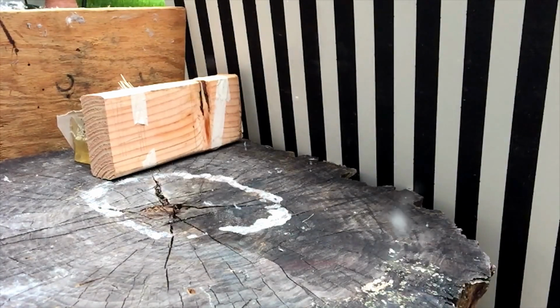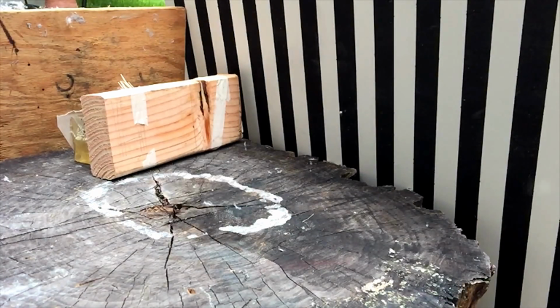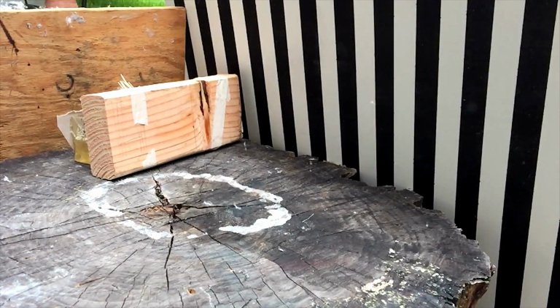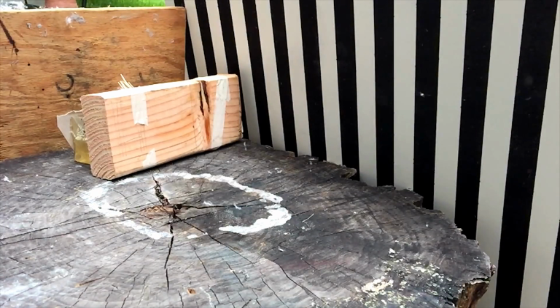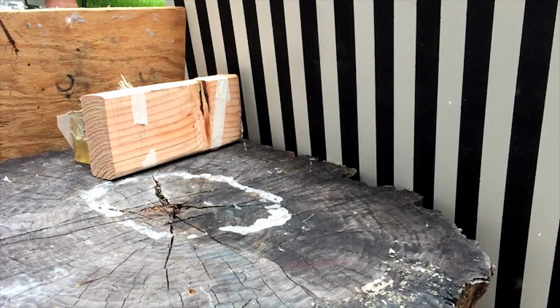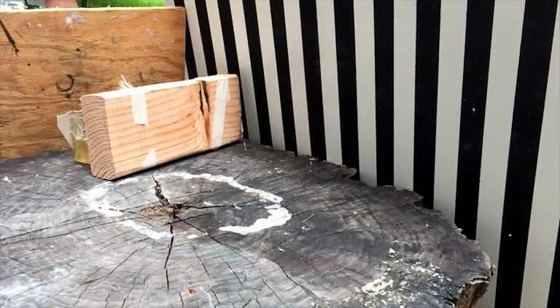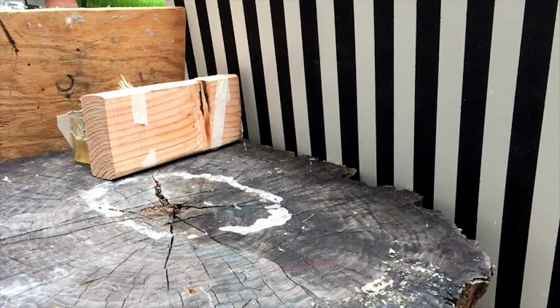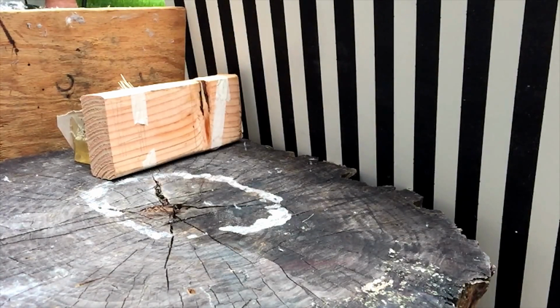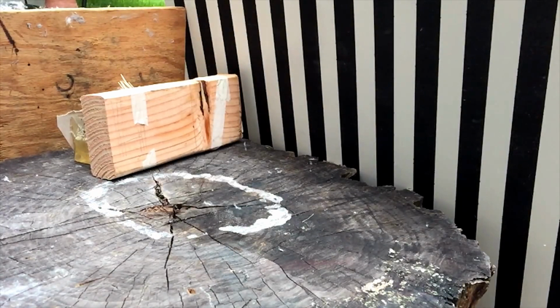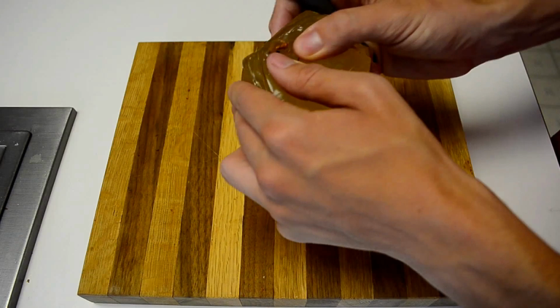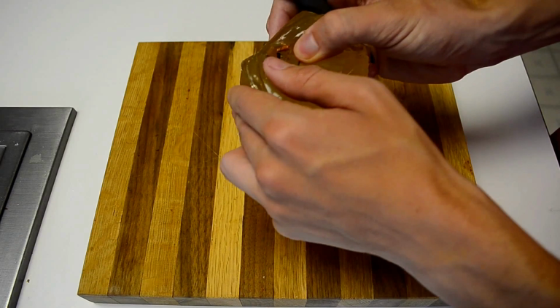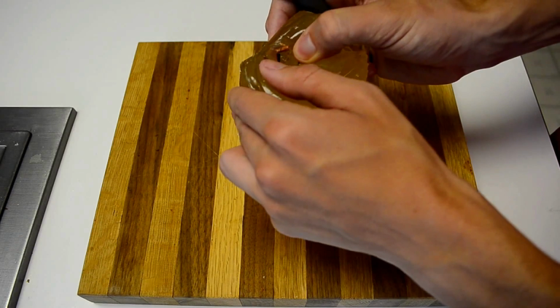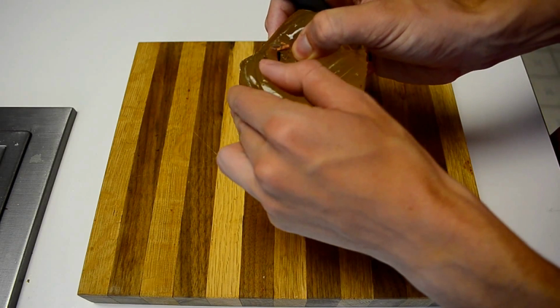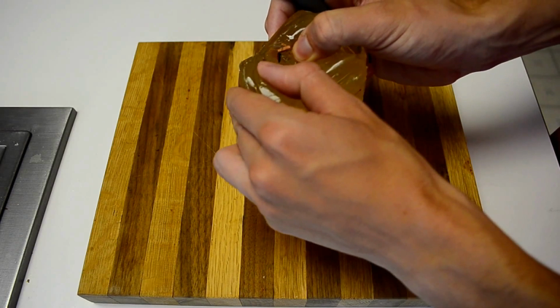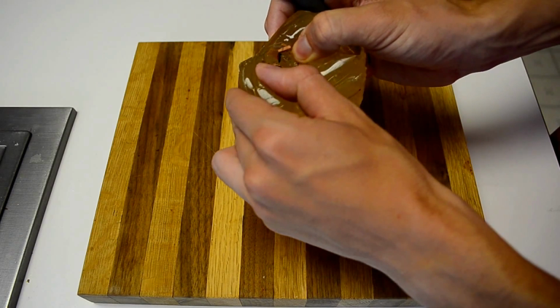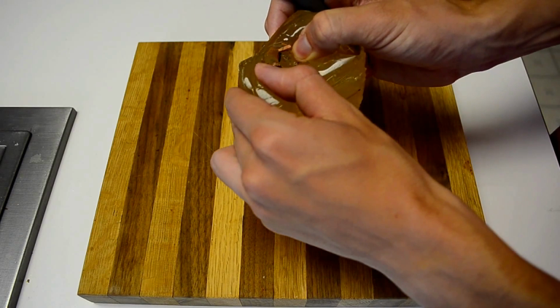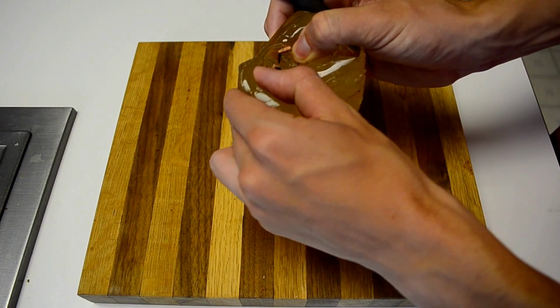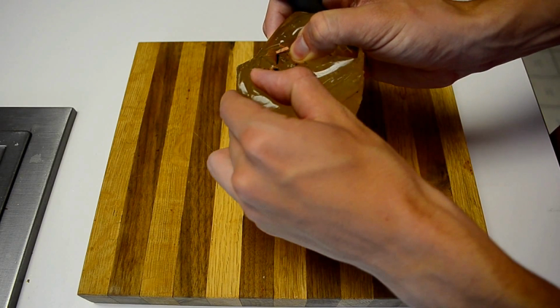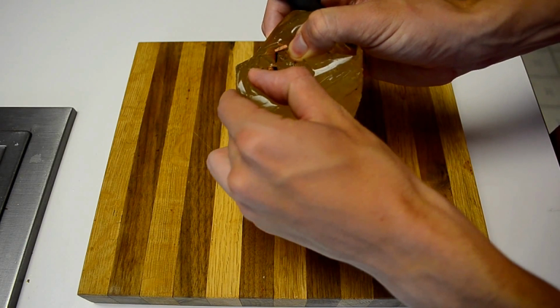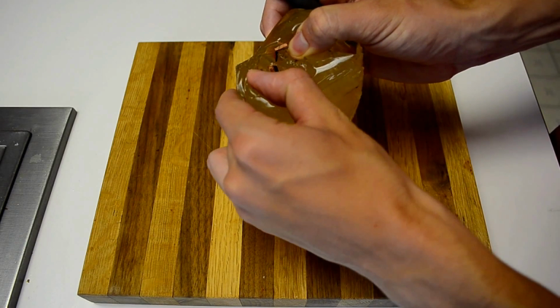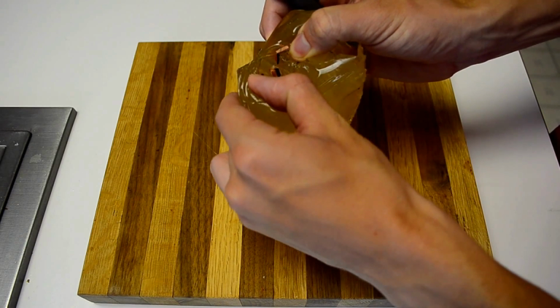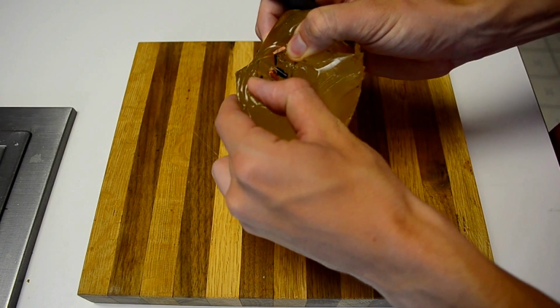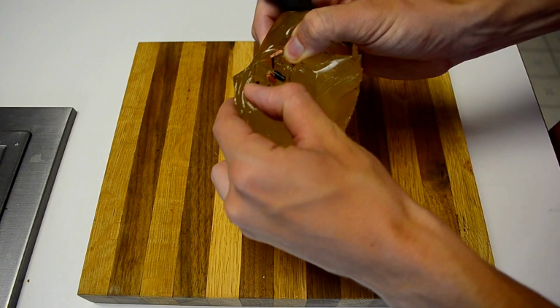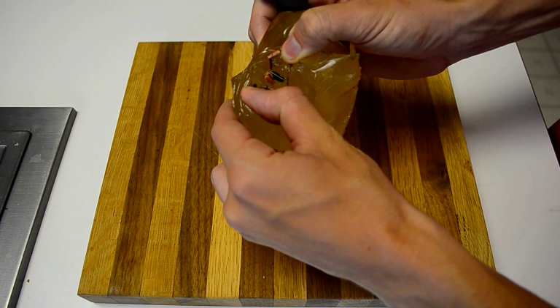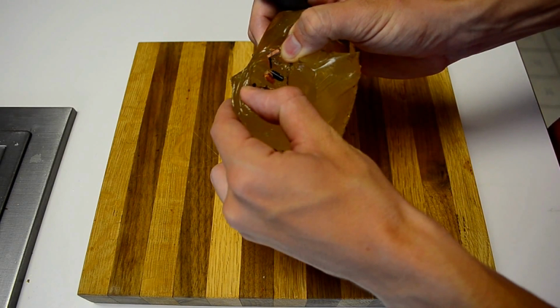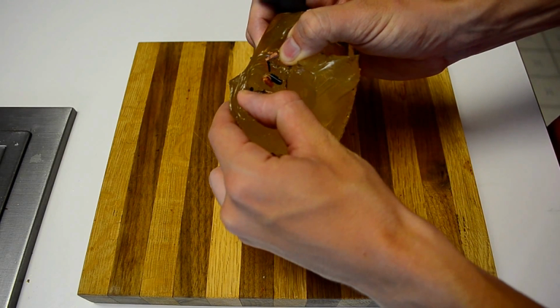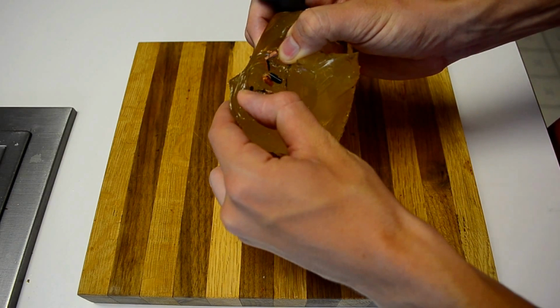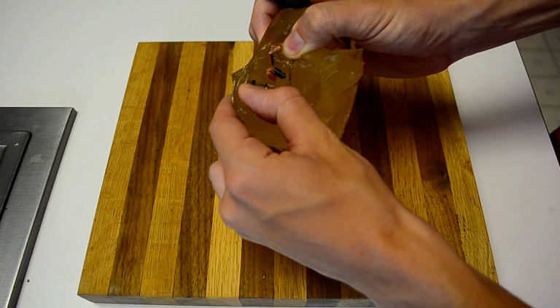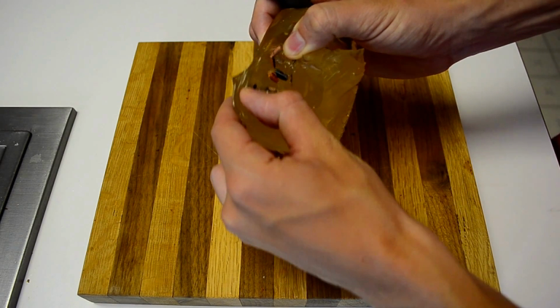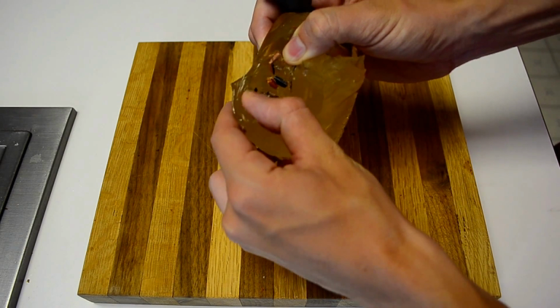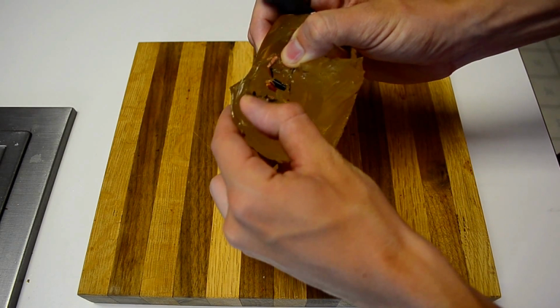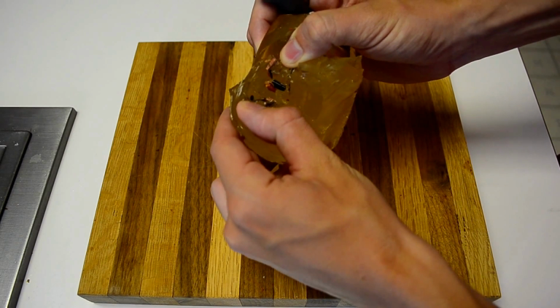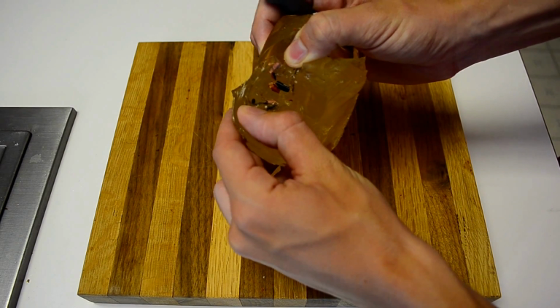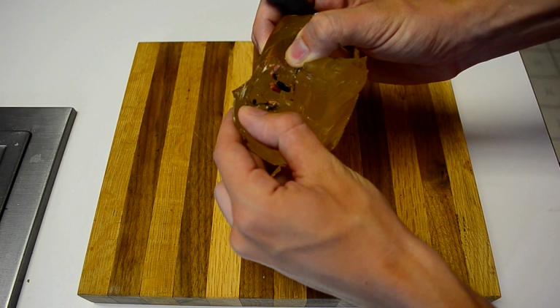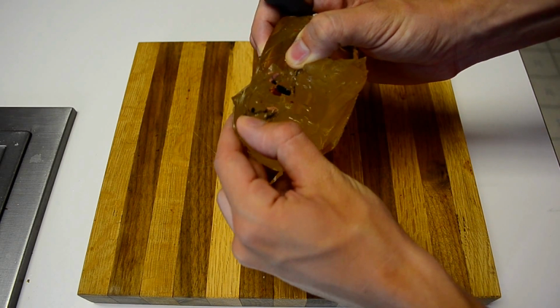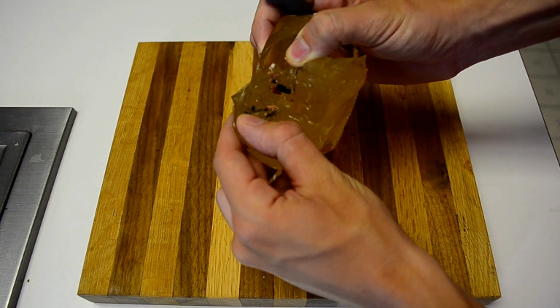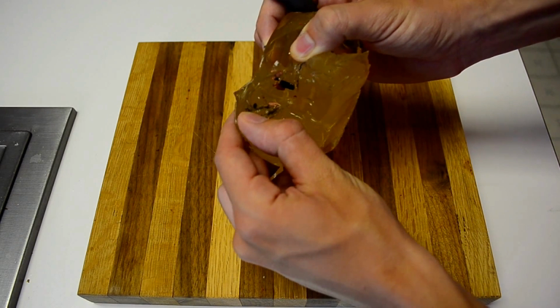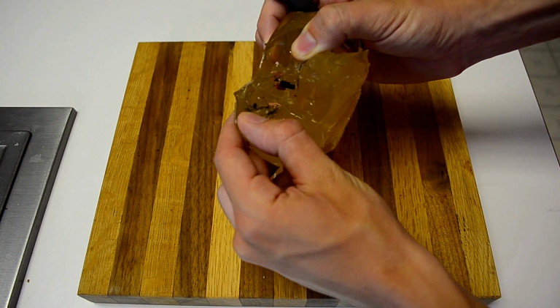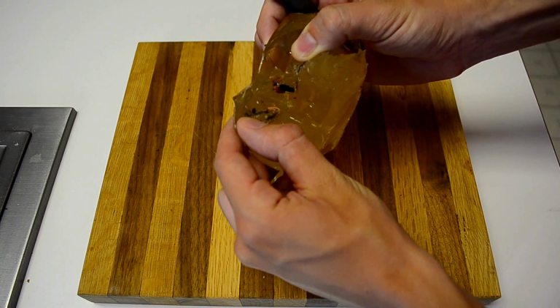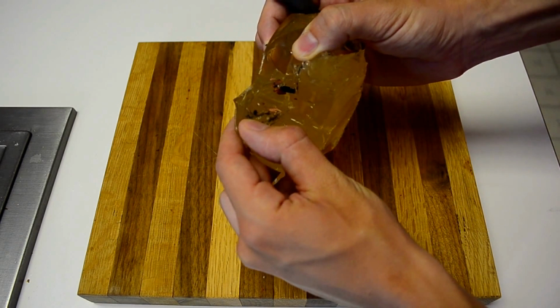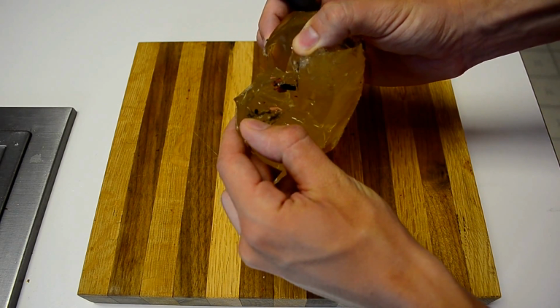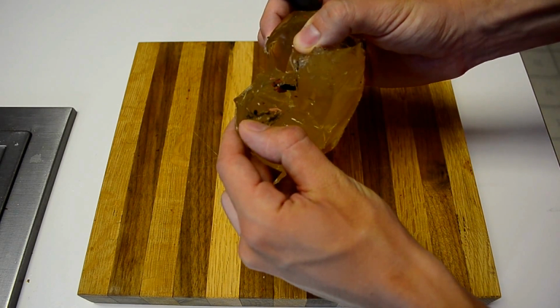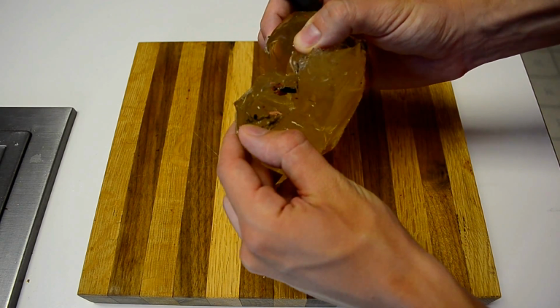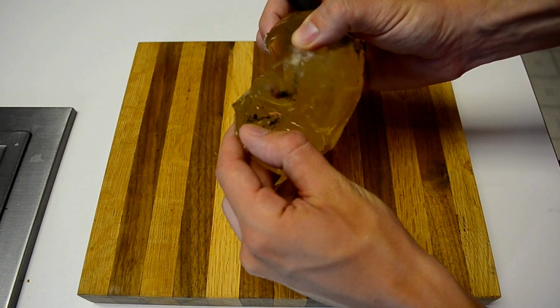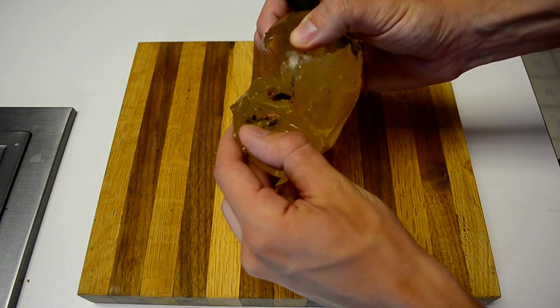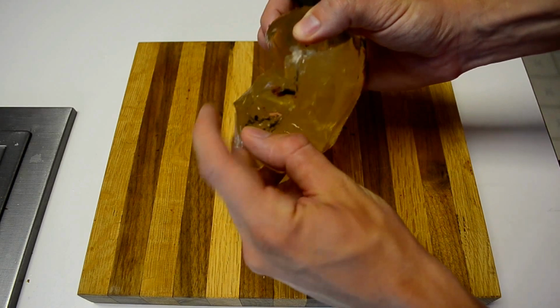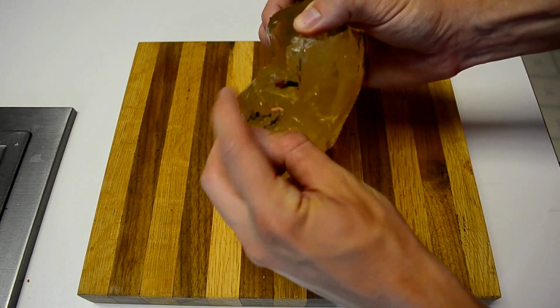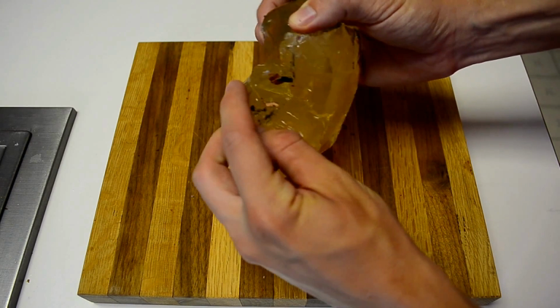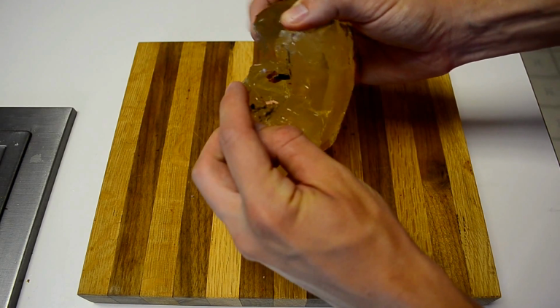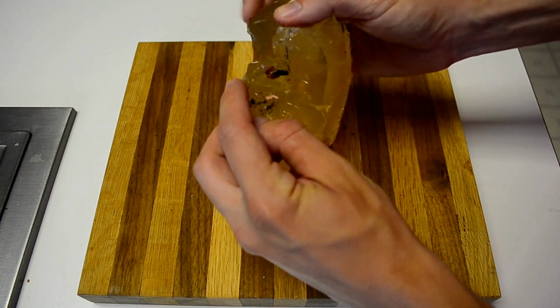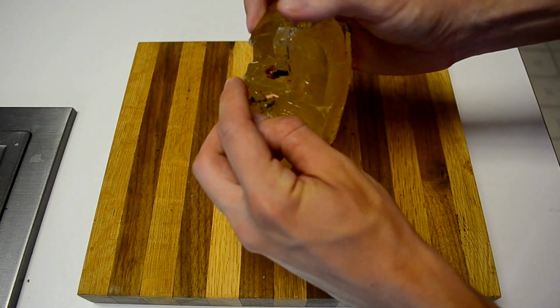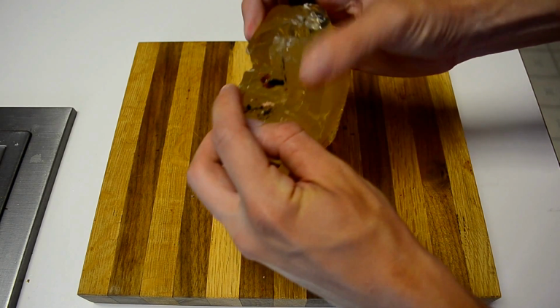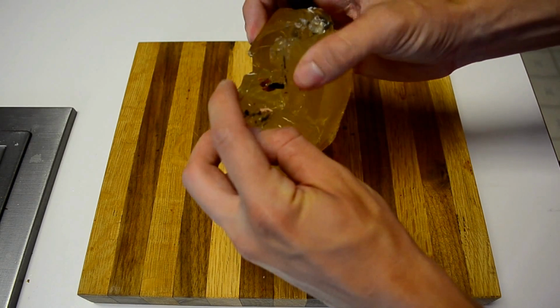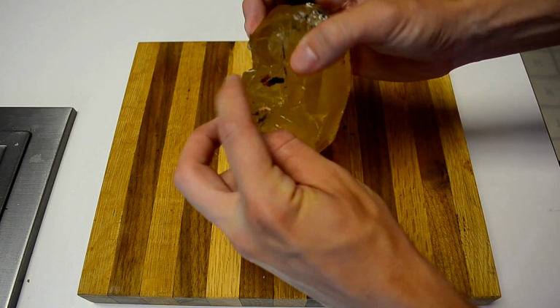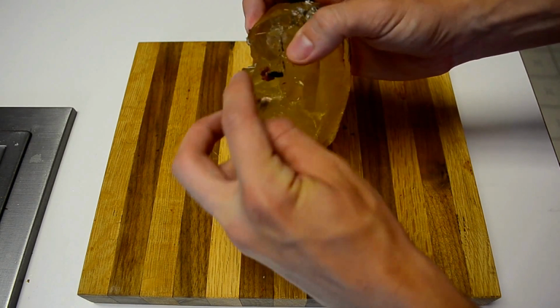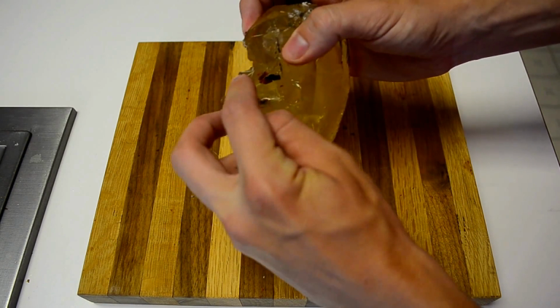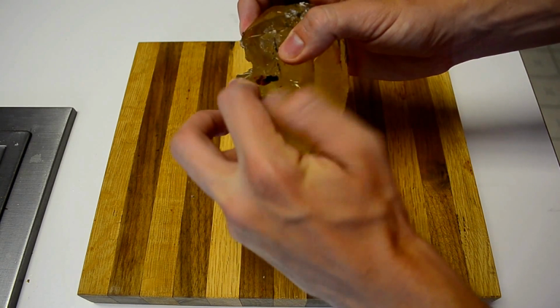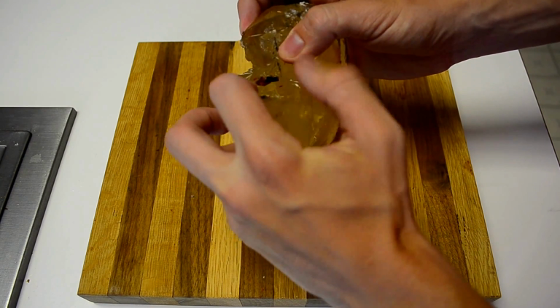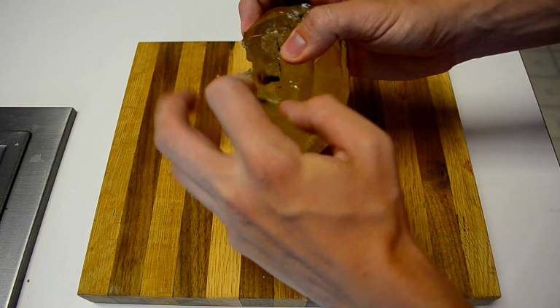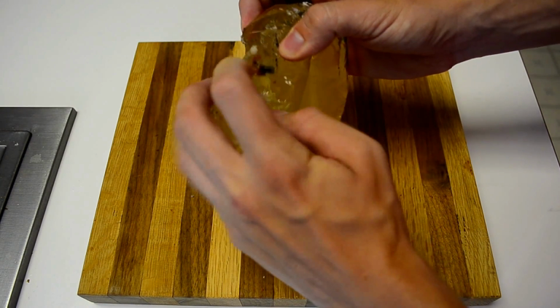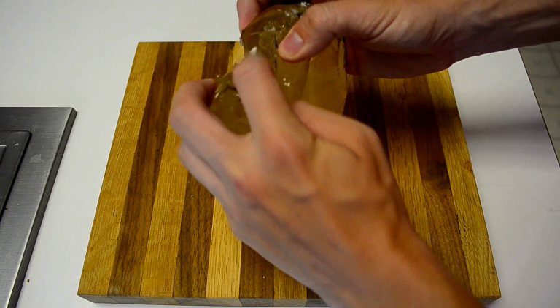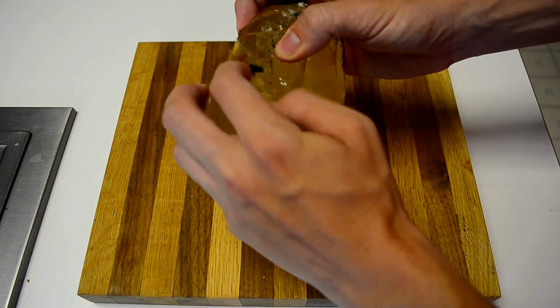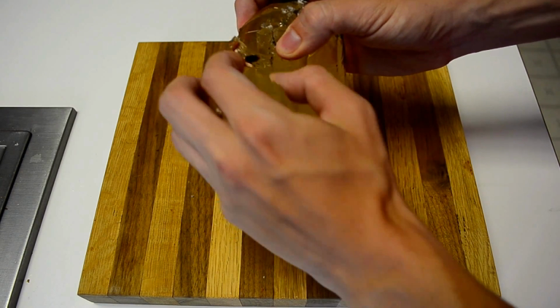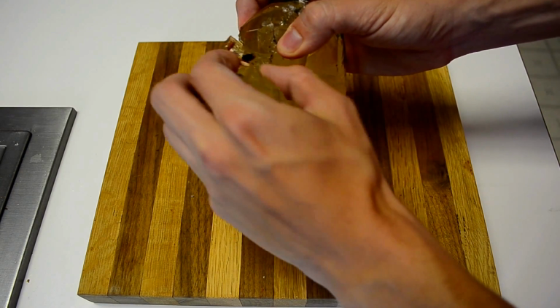After 5 or 6 tests the gel is starting to become unusable, but if you clean out the debris you can remelt it and remold it.